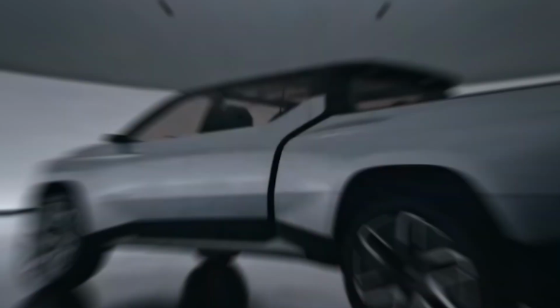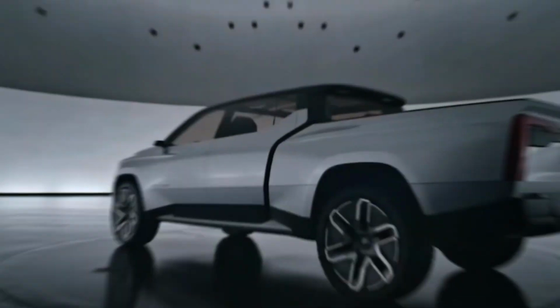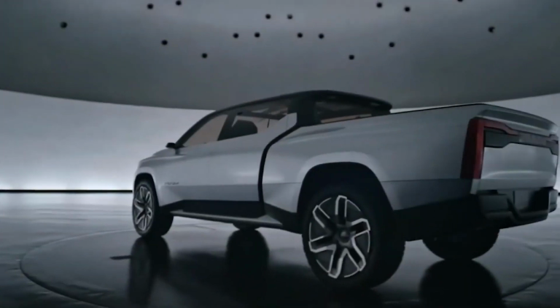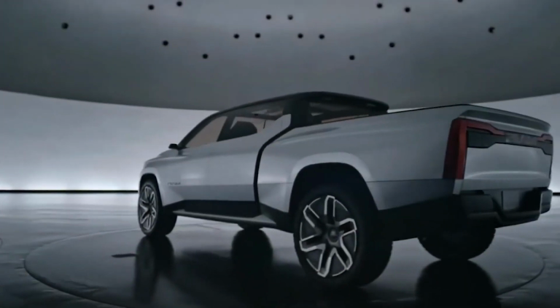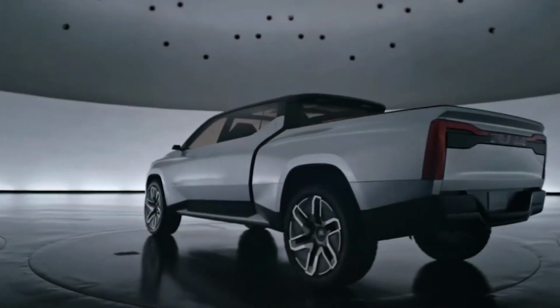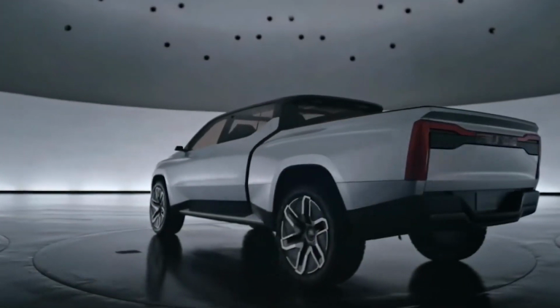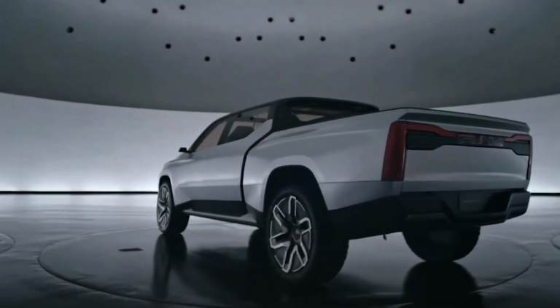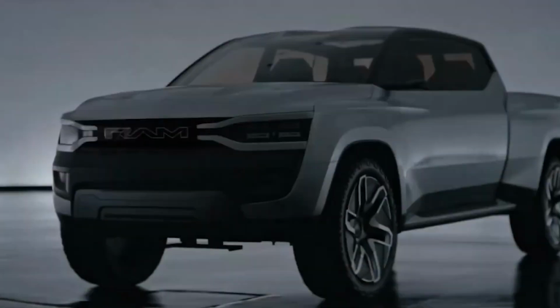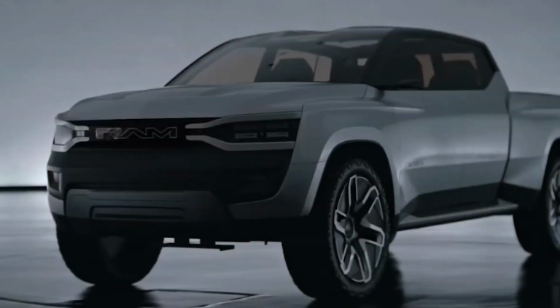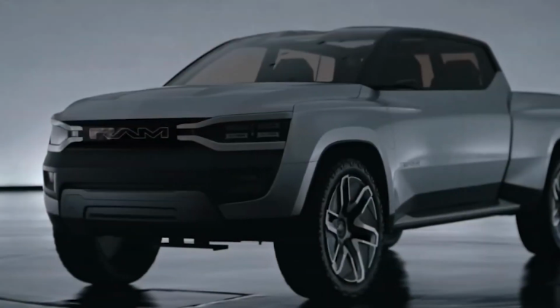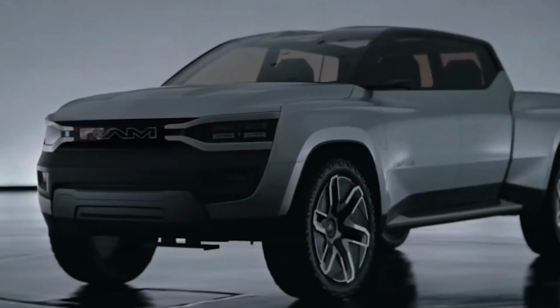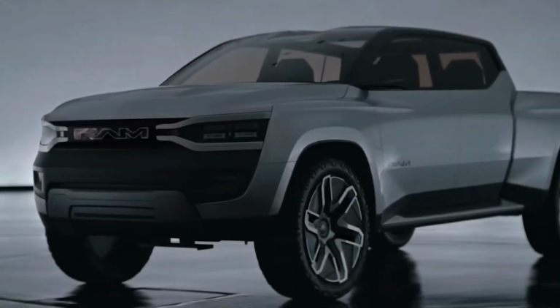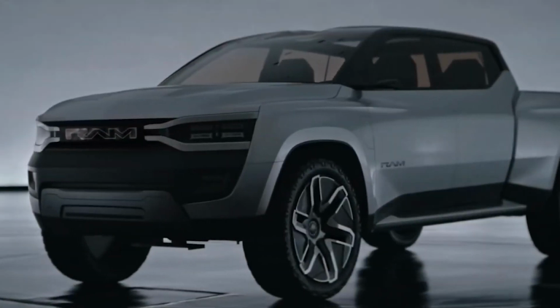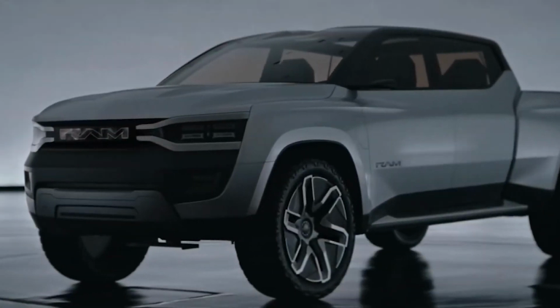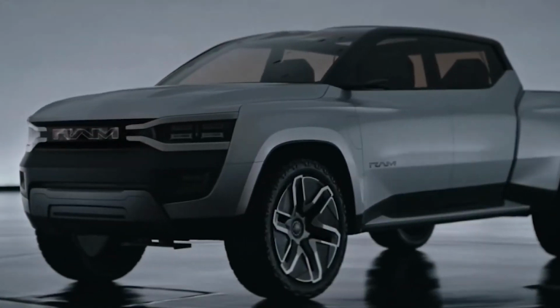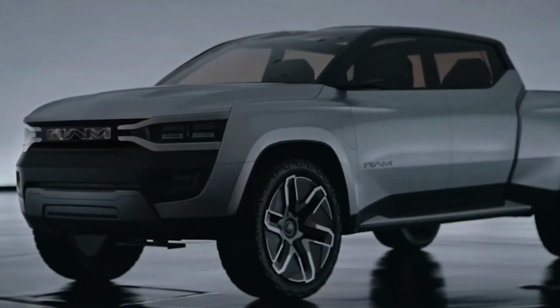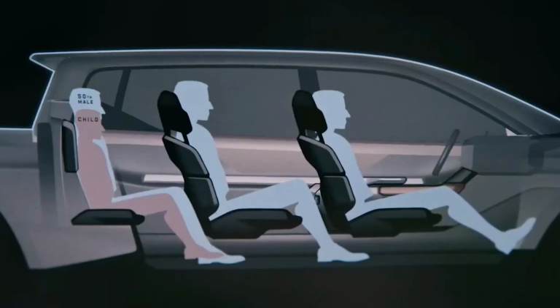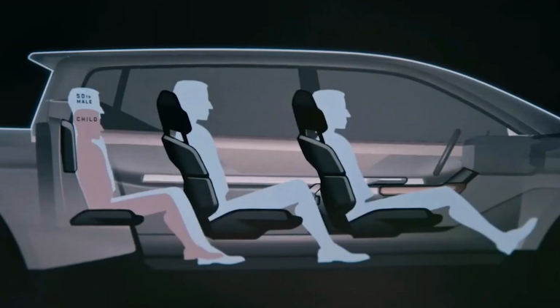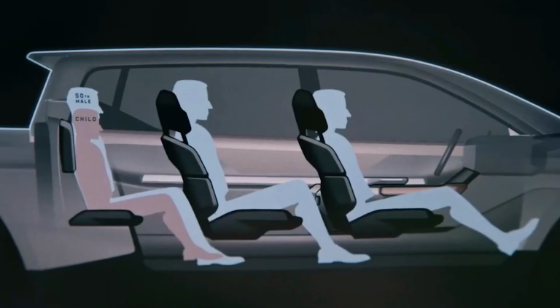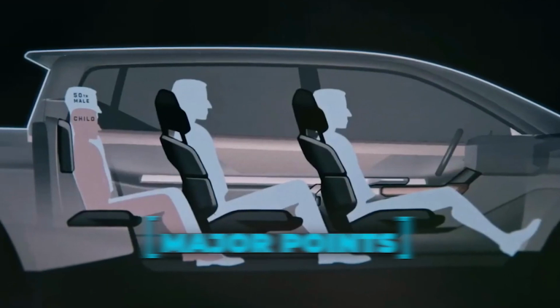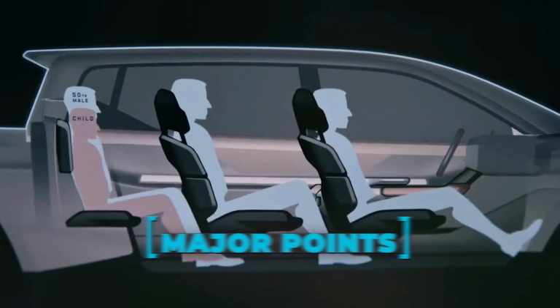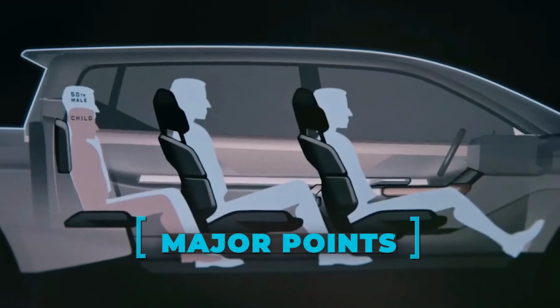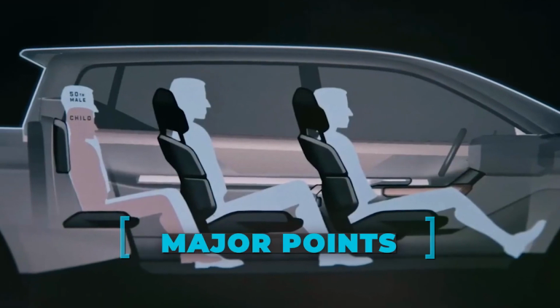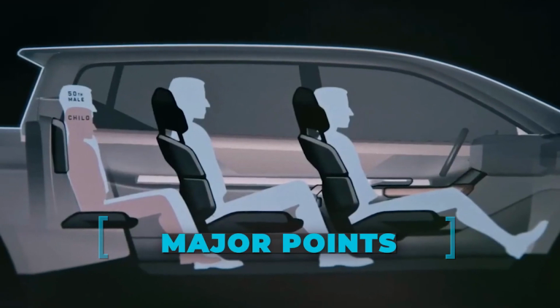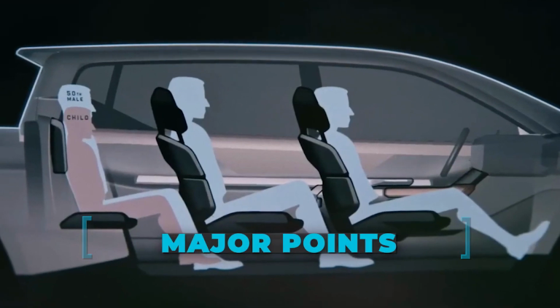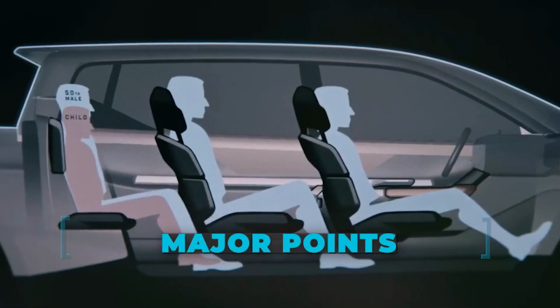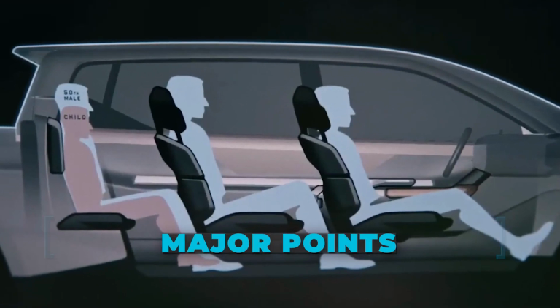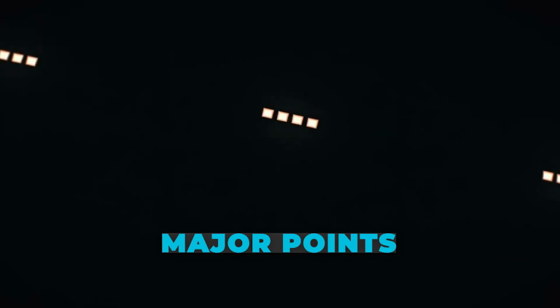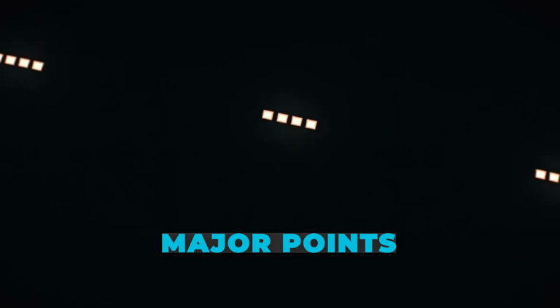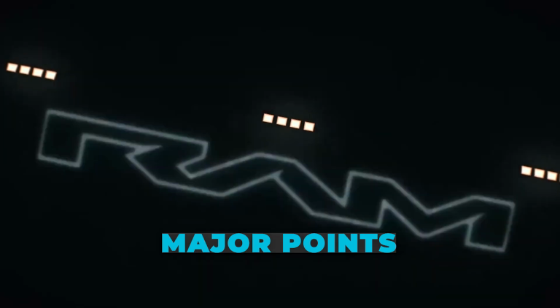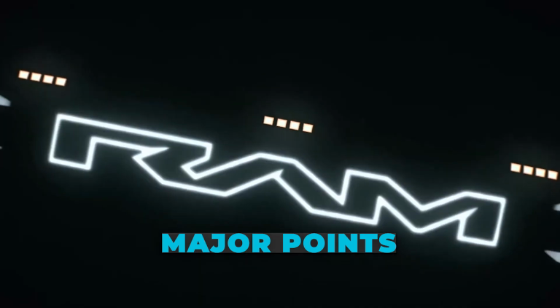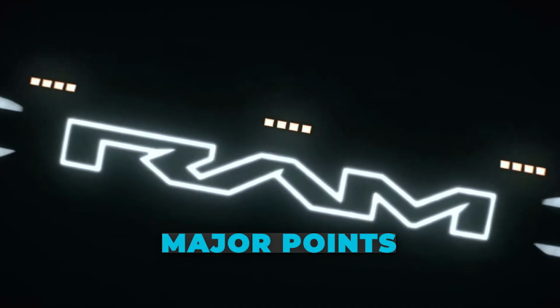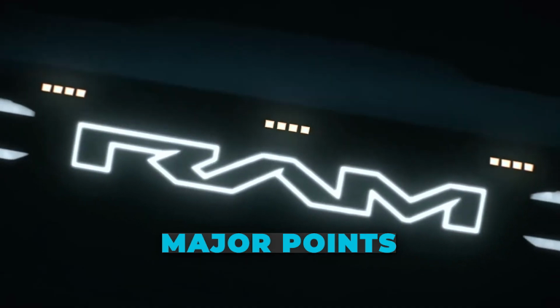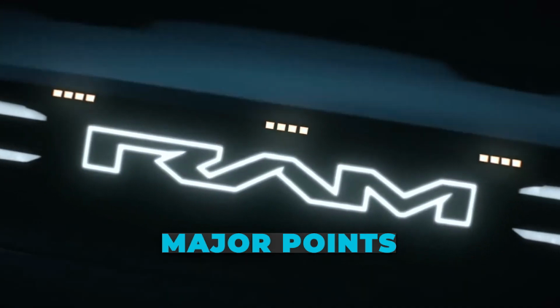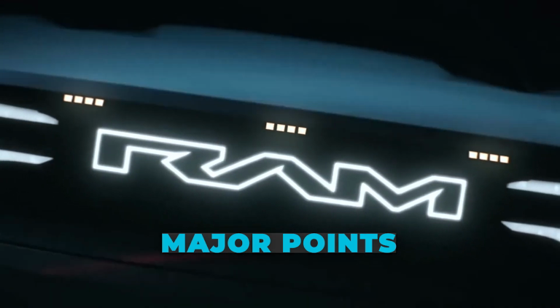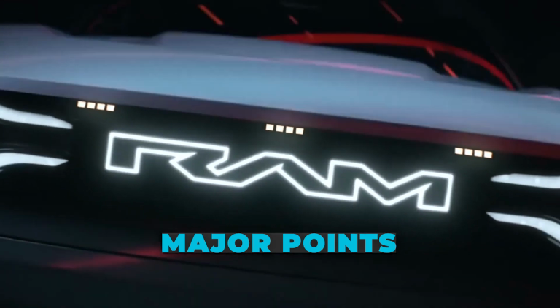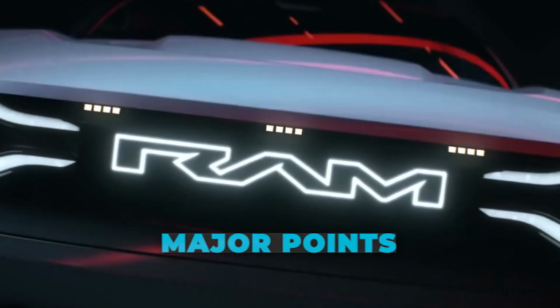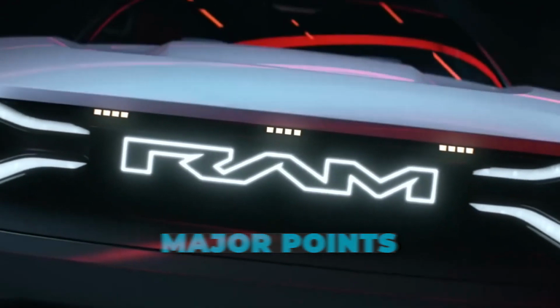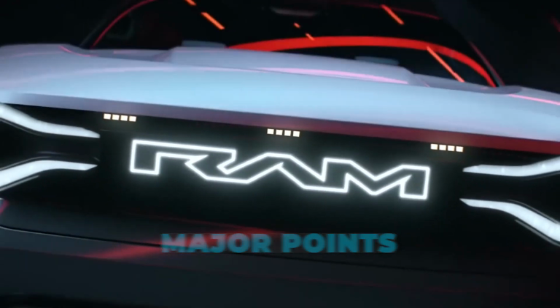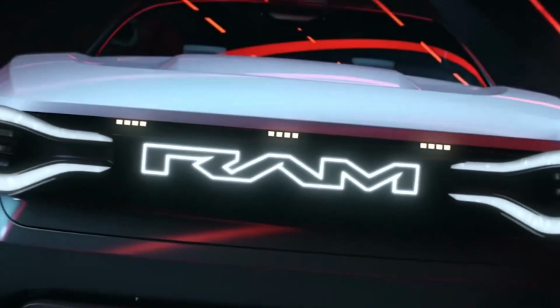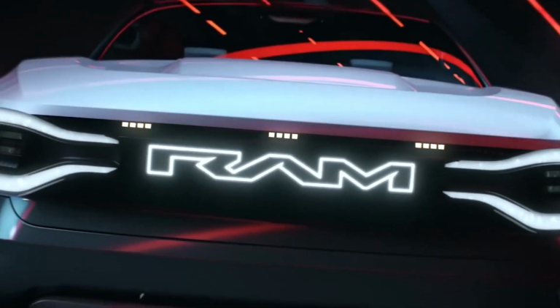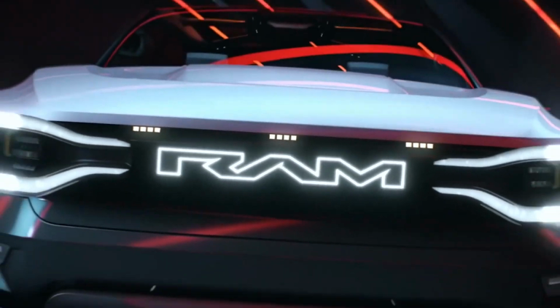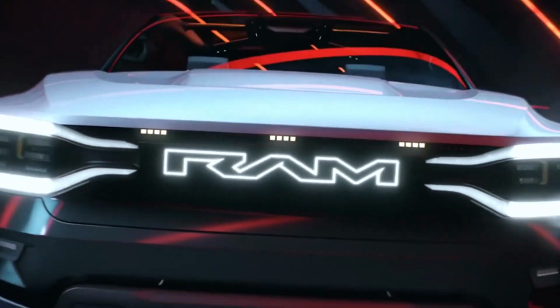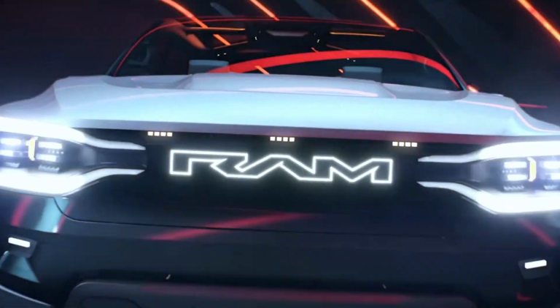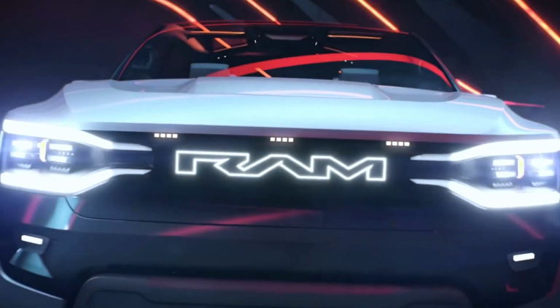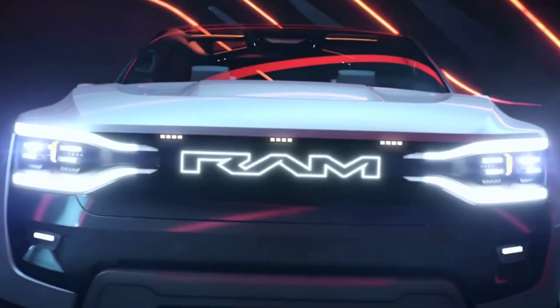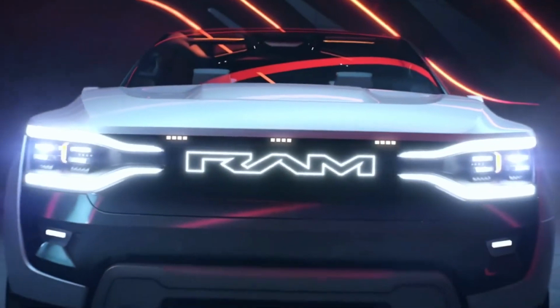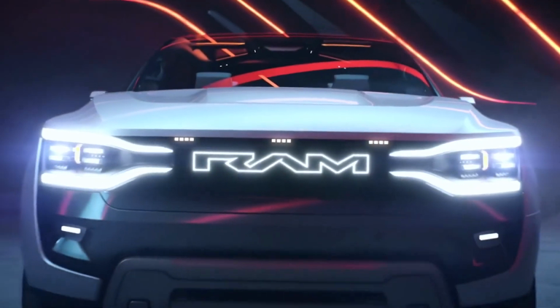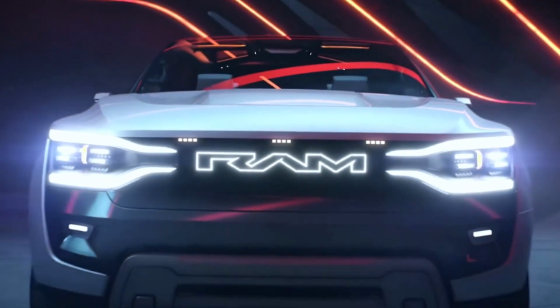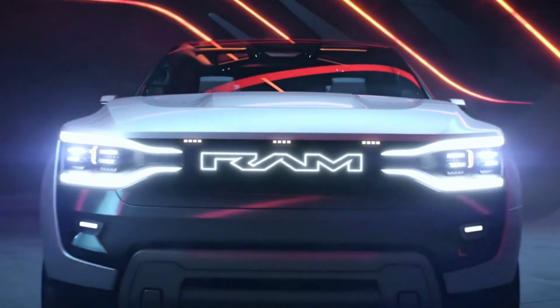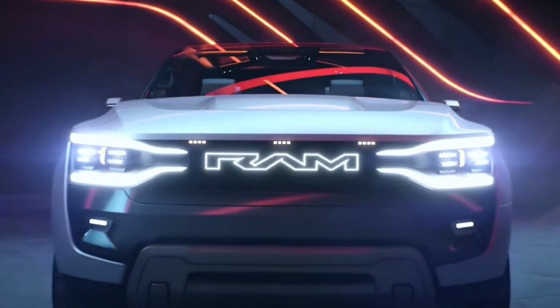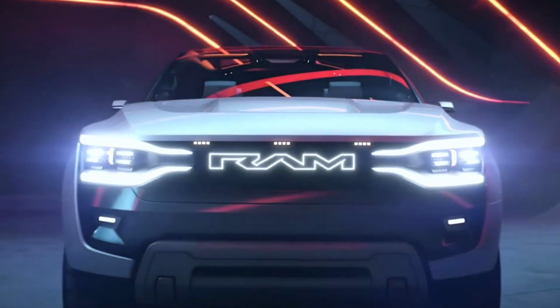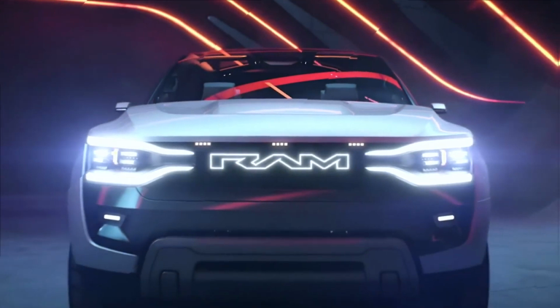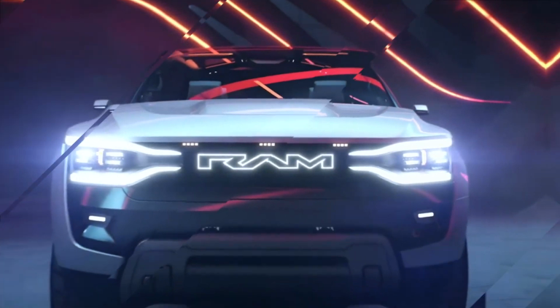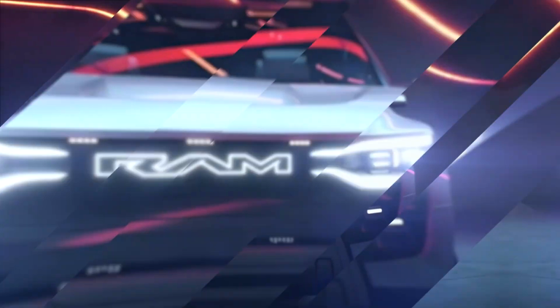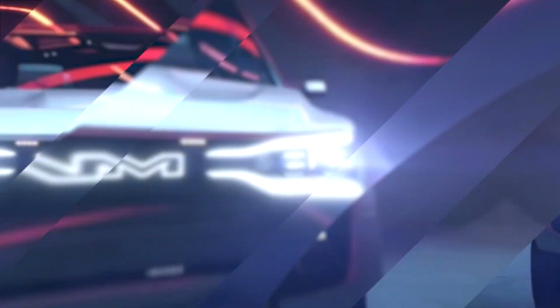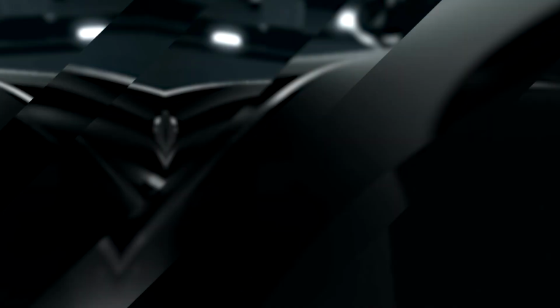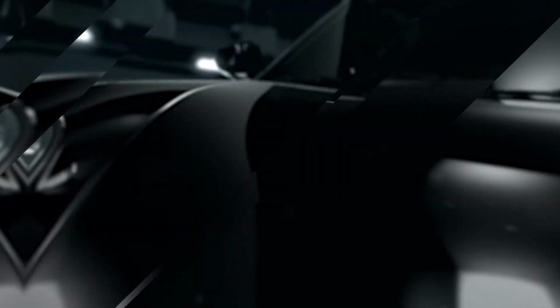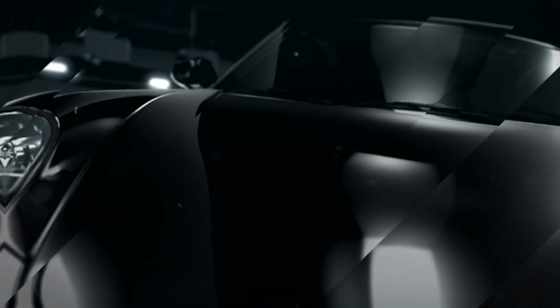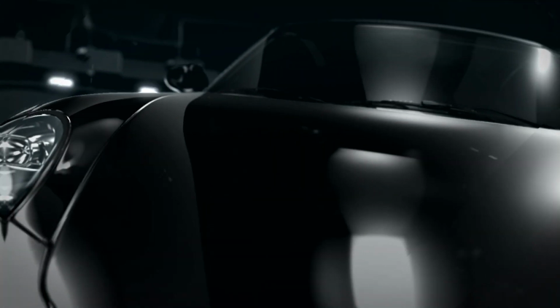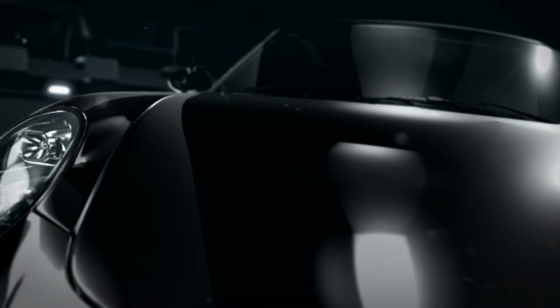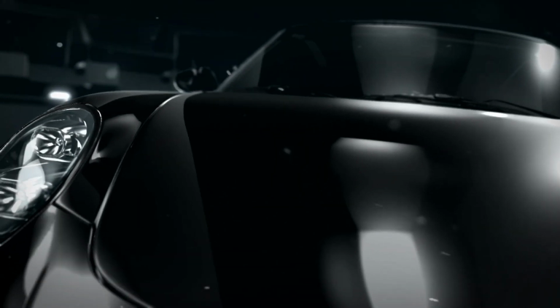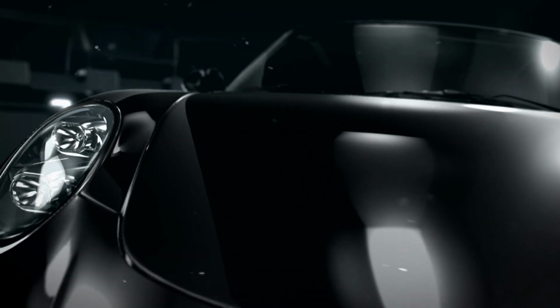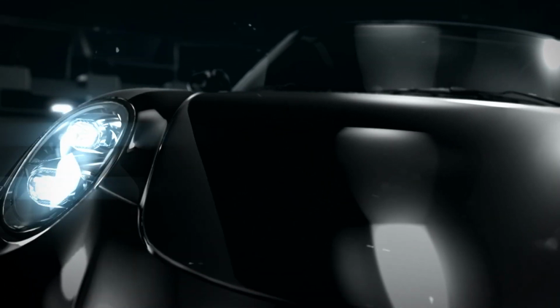Nevertheless, here are a few of the major points you need to know about the Ram 1500 REV.